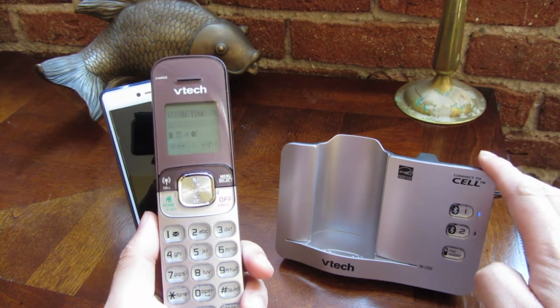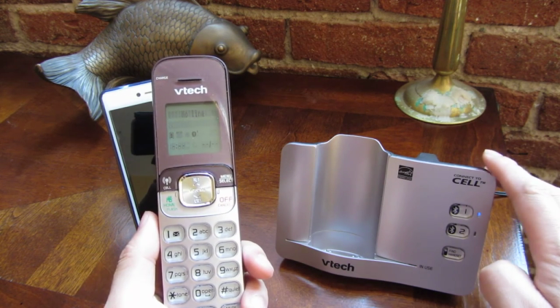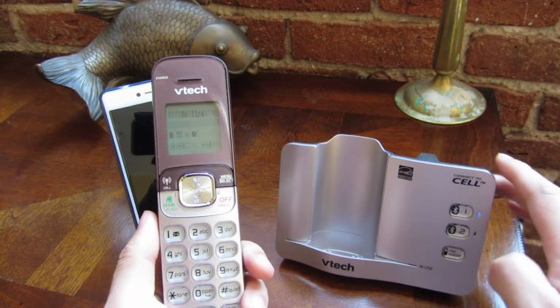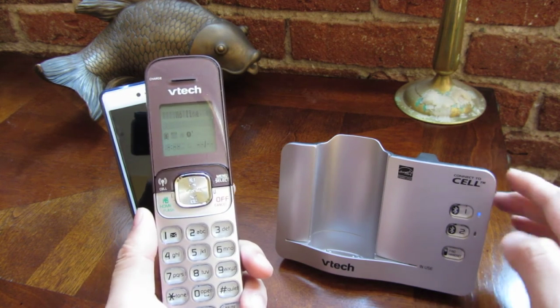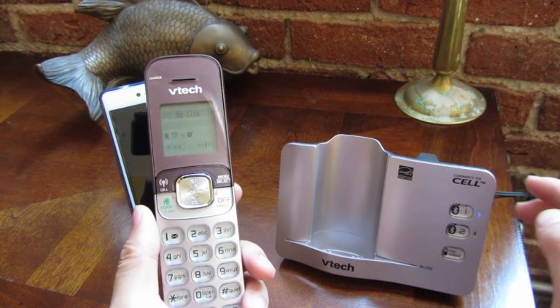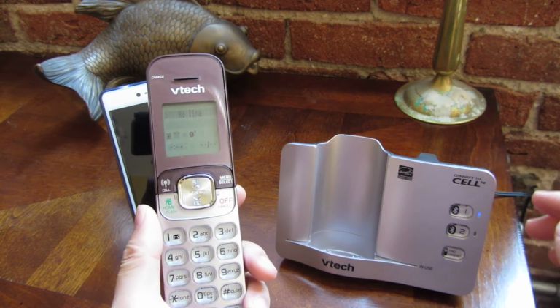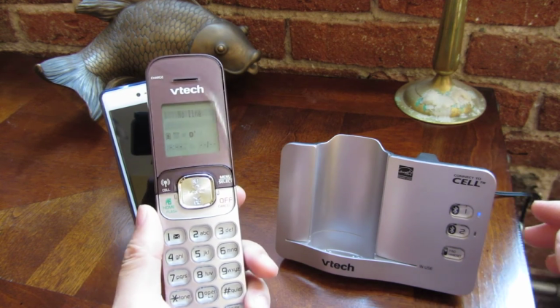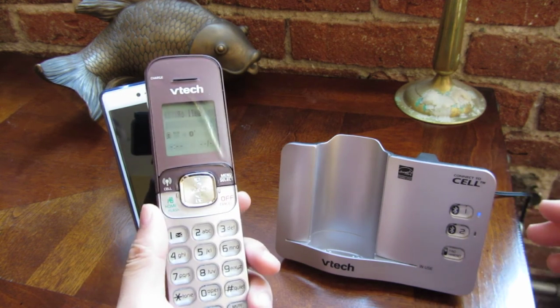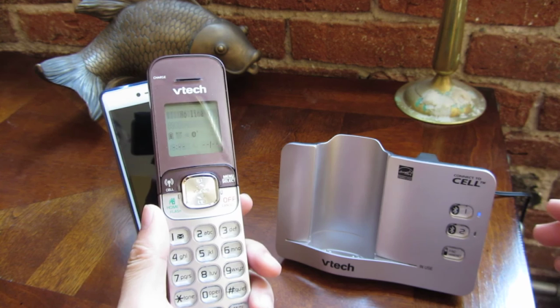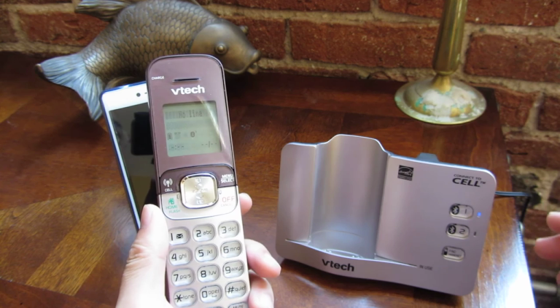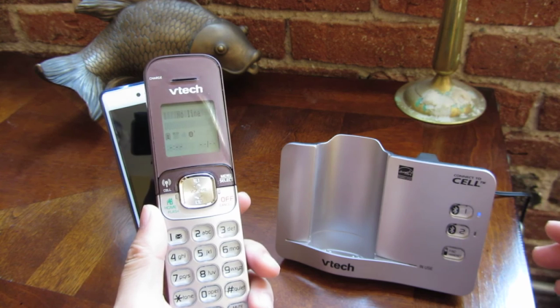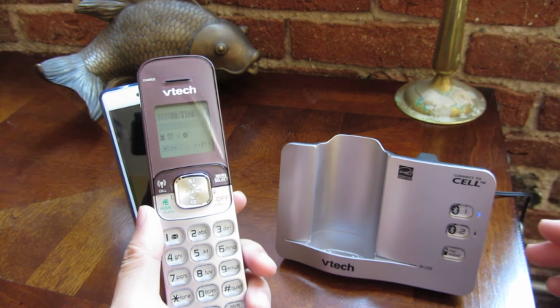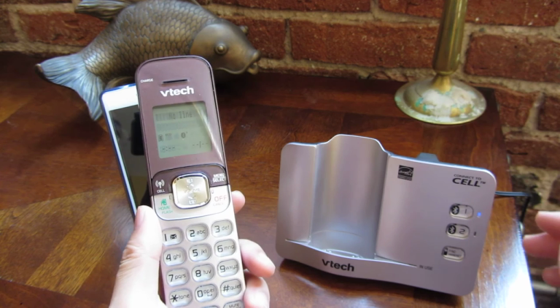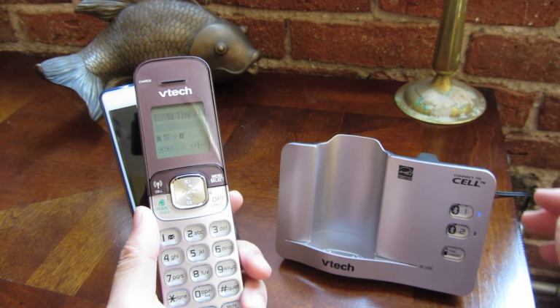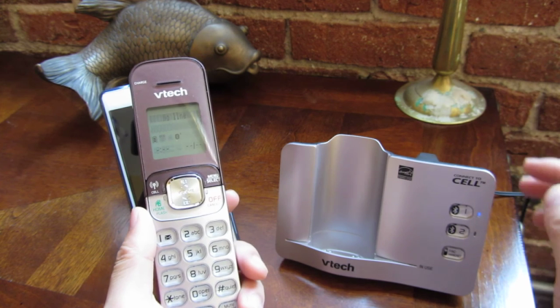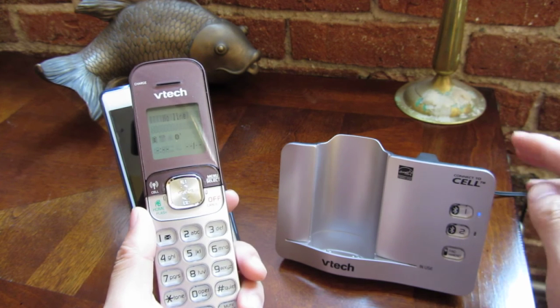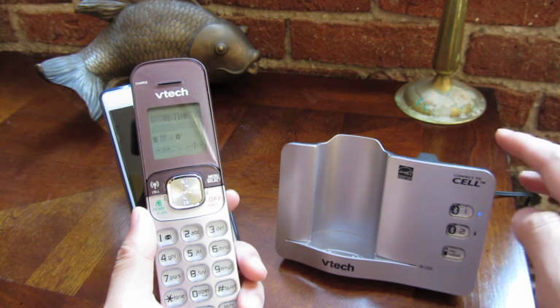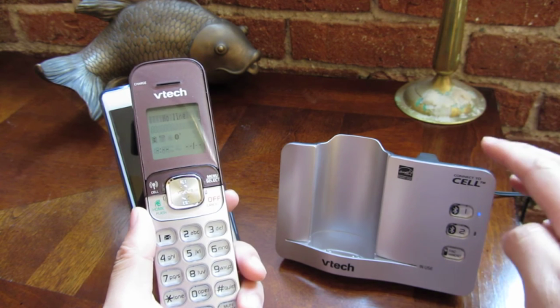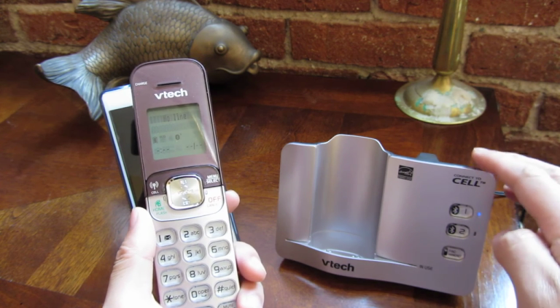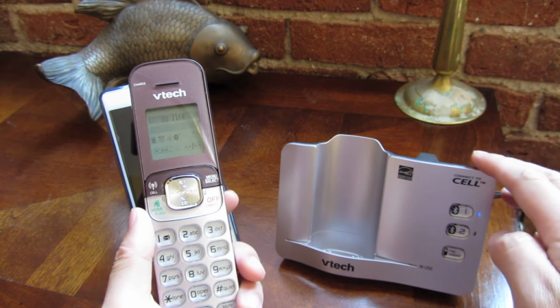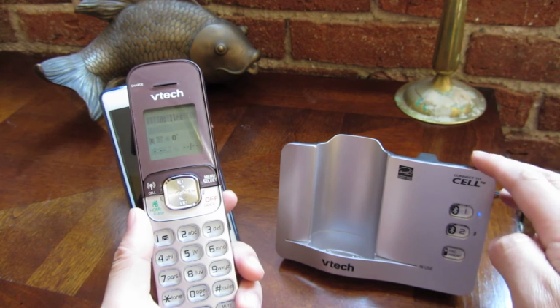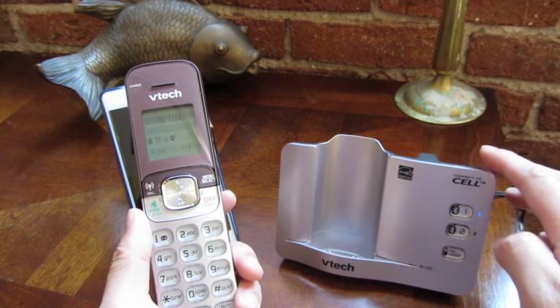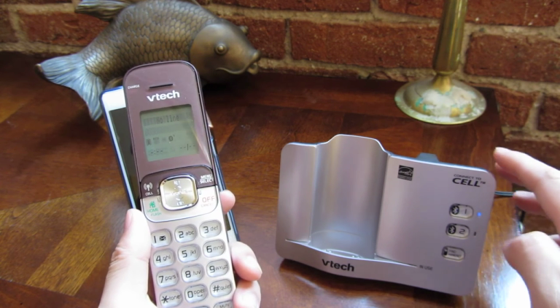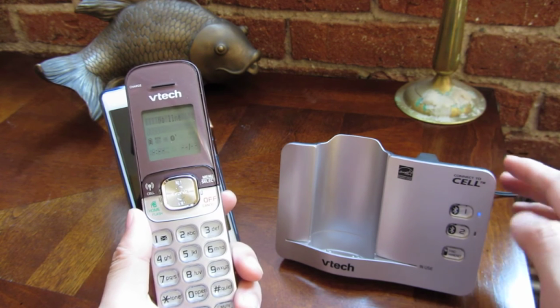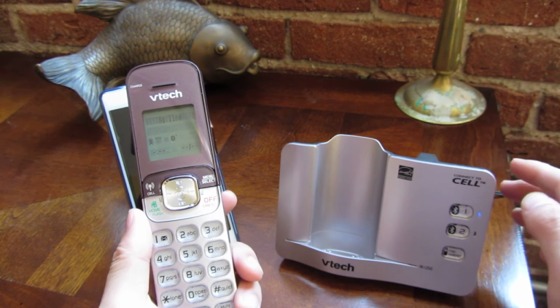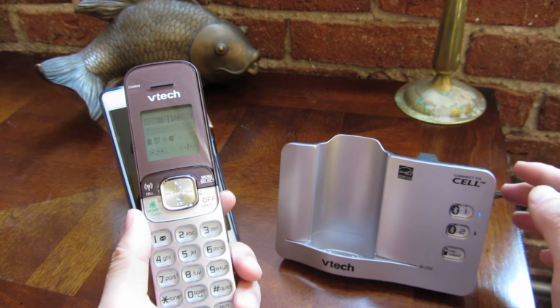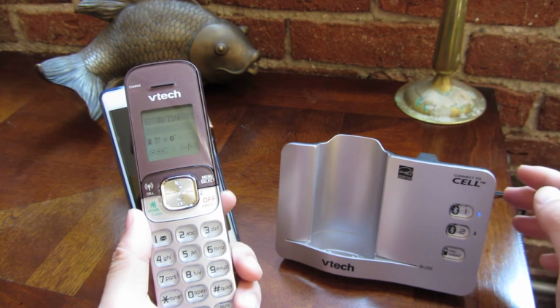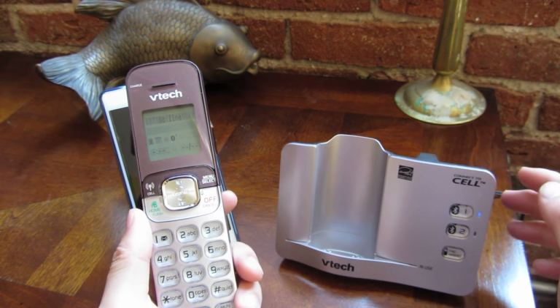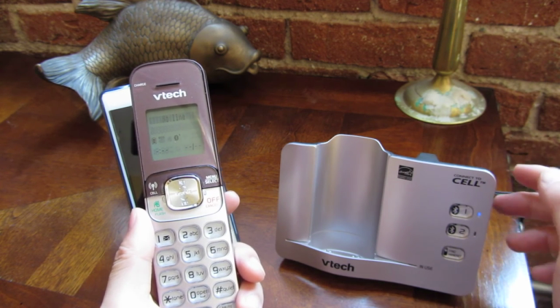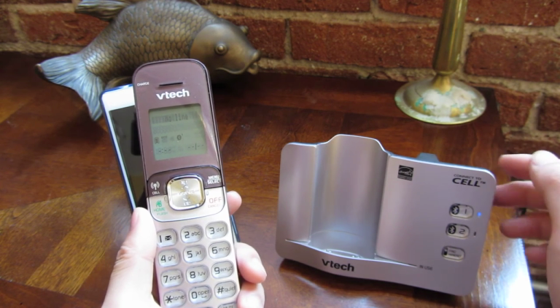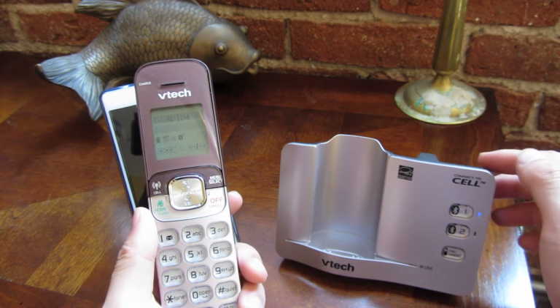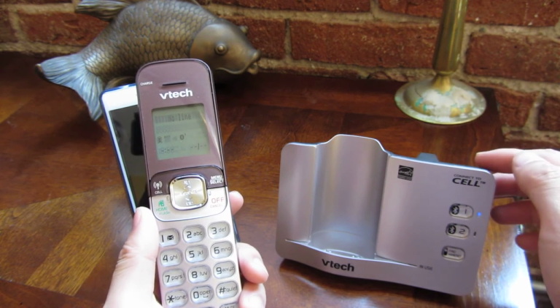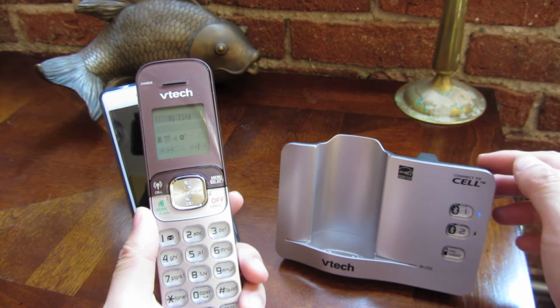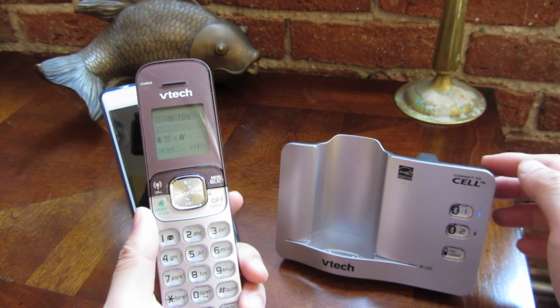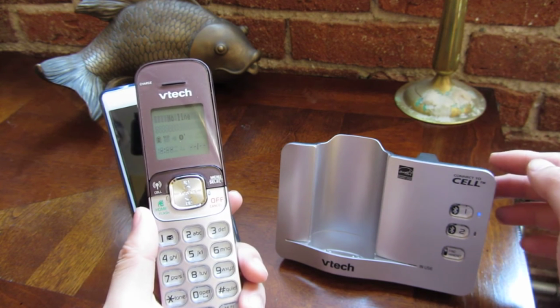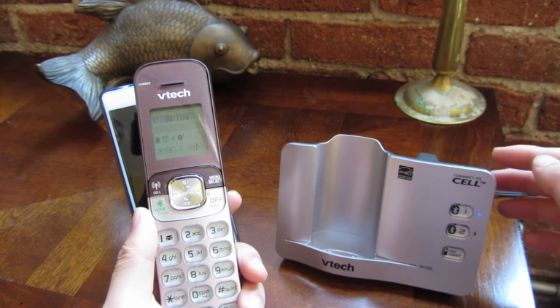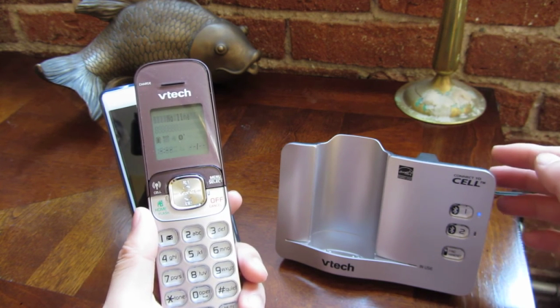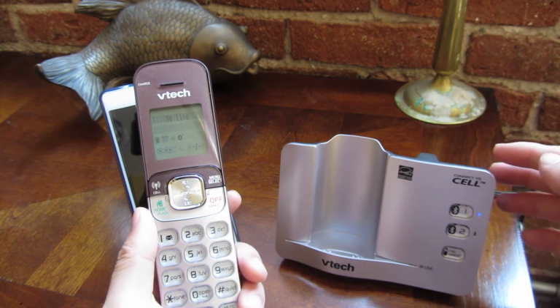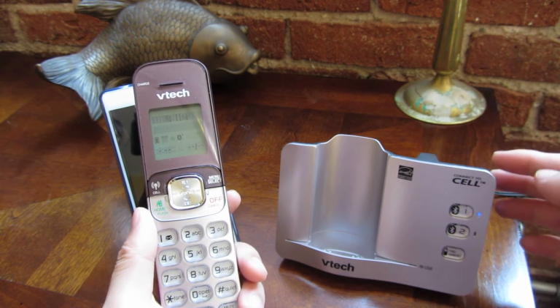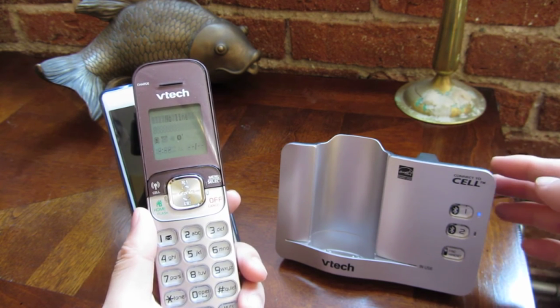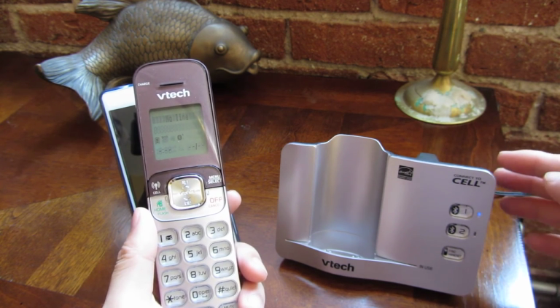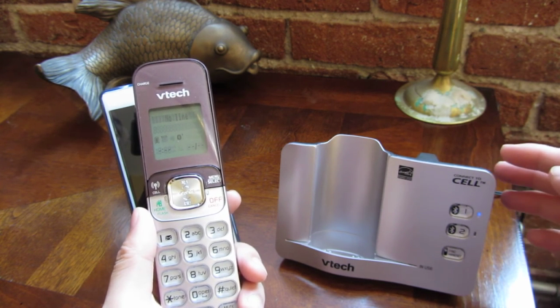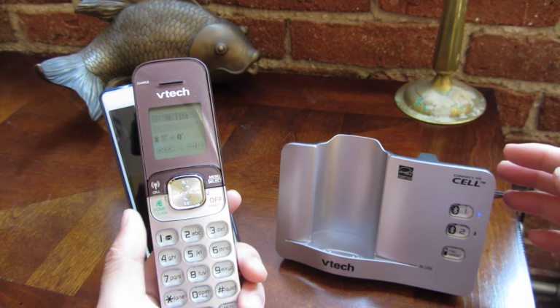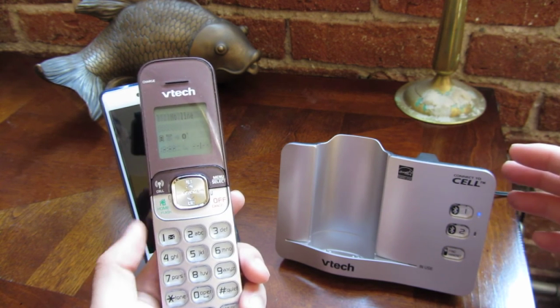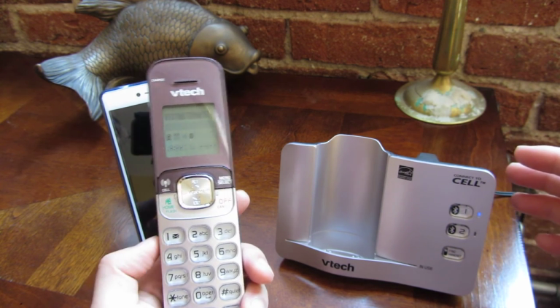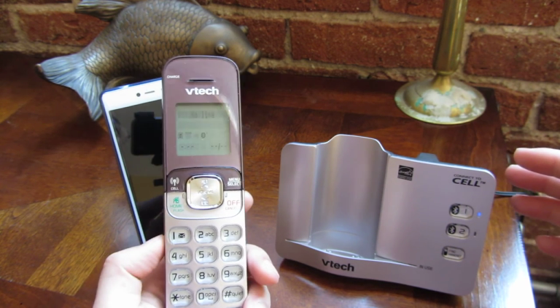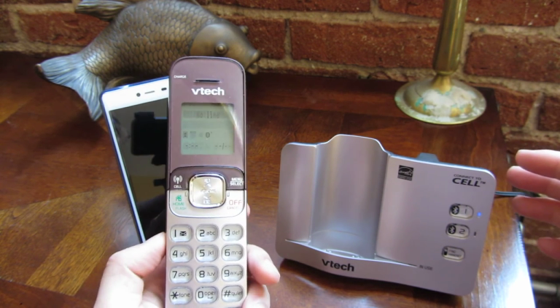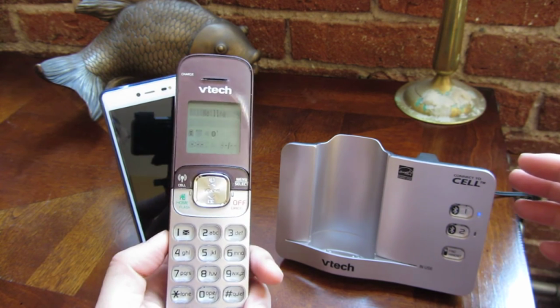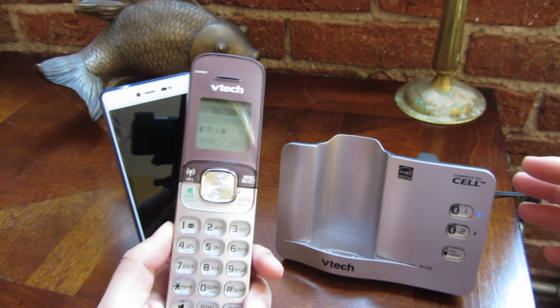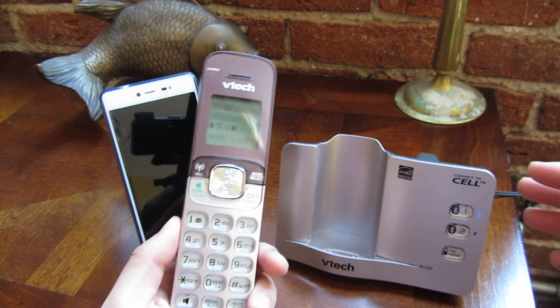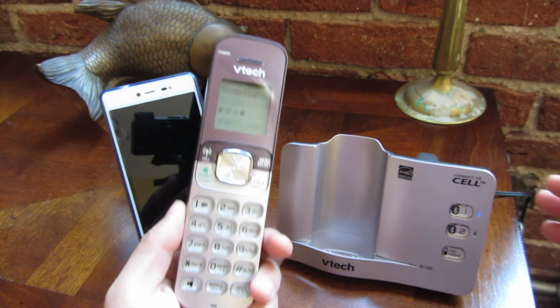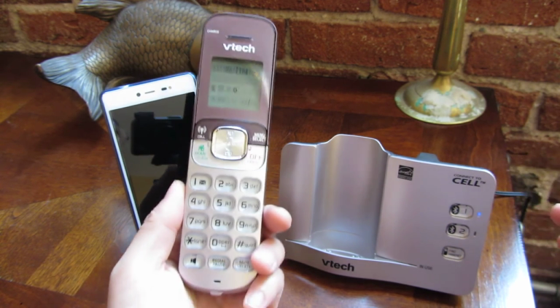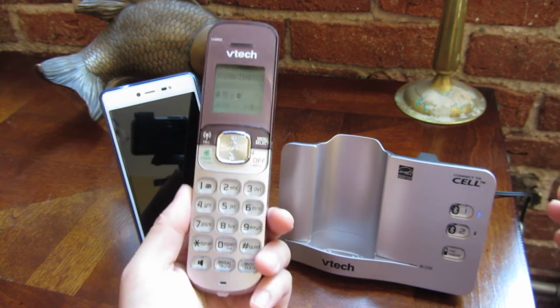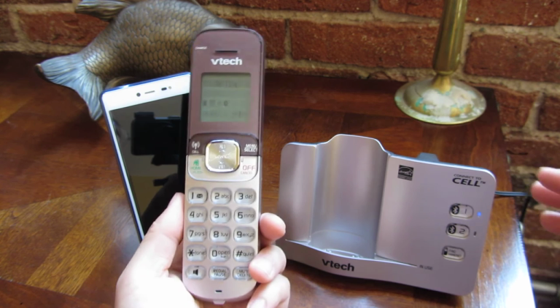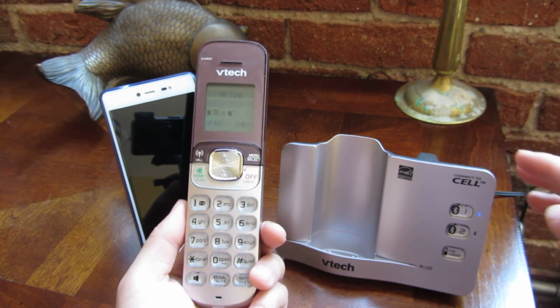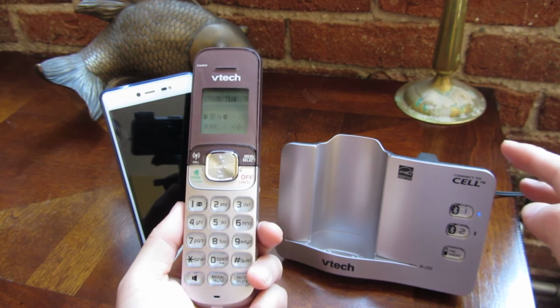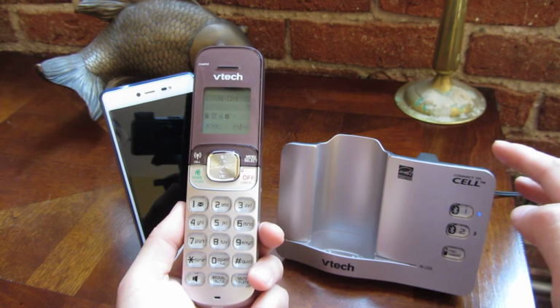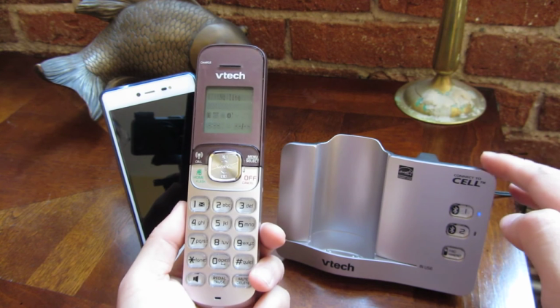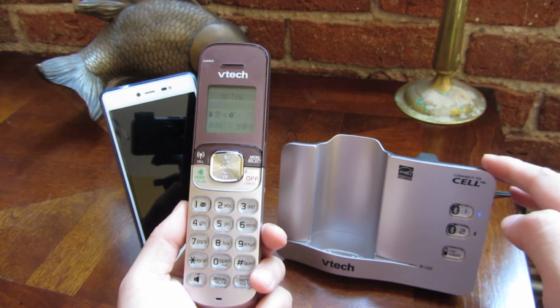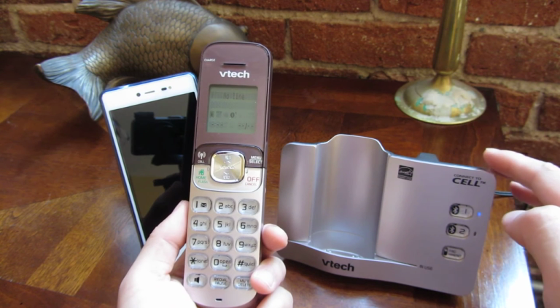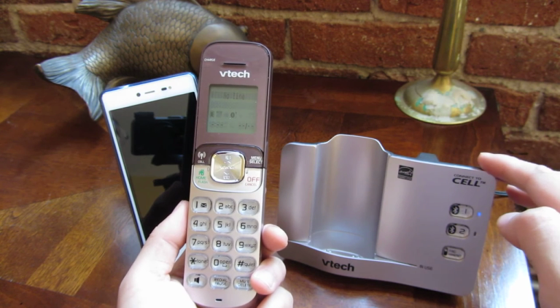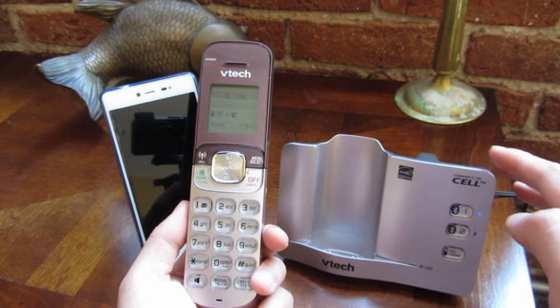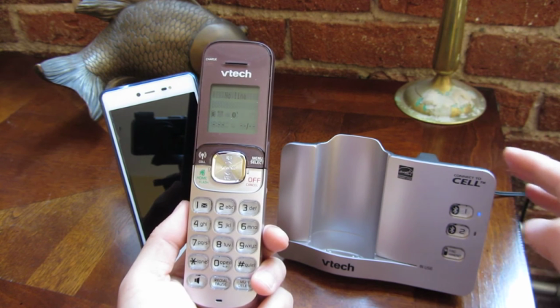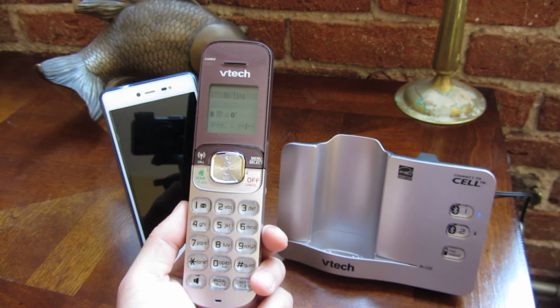This phone also doubles as a landline. It does have a connection for a normal landline if you want to use it for that also.